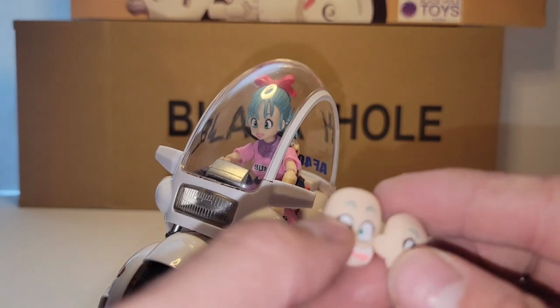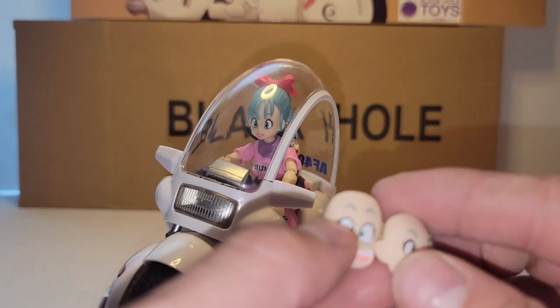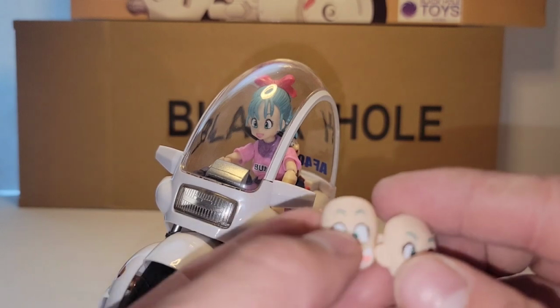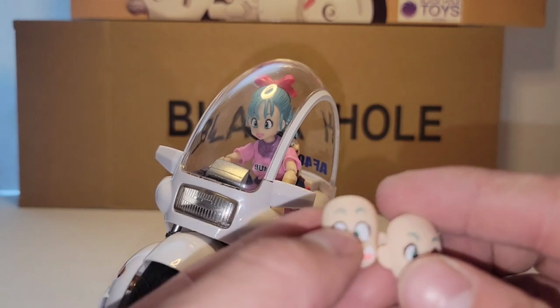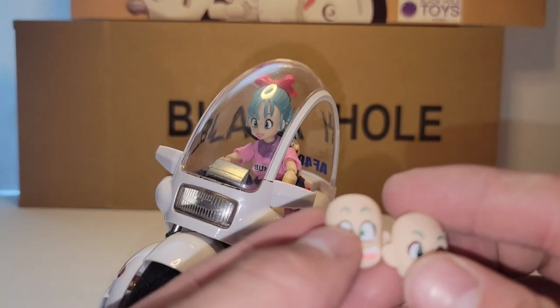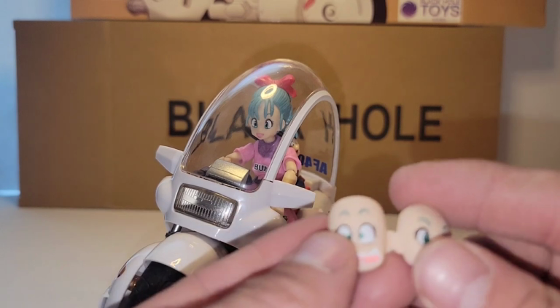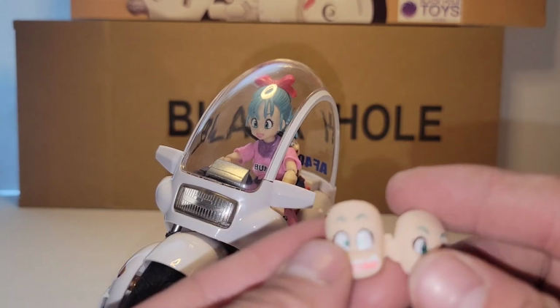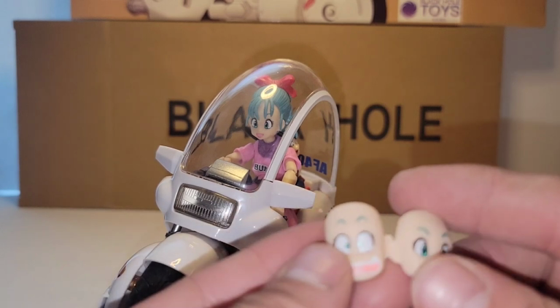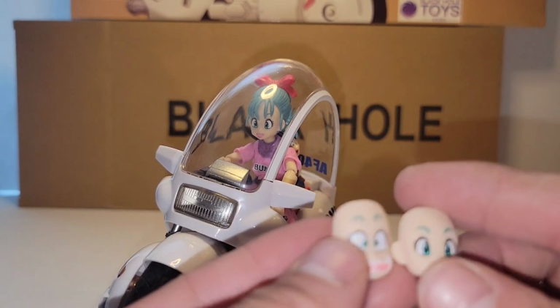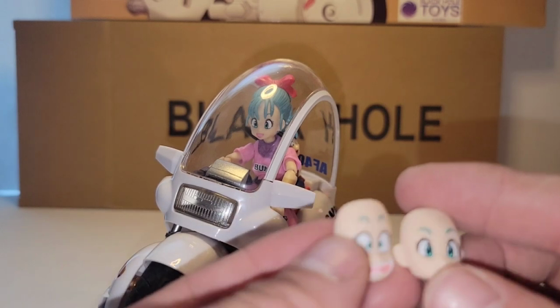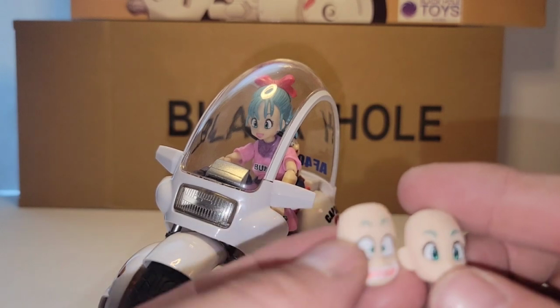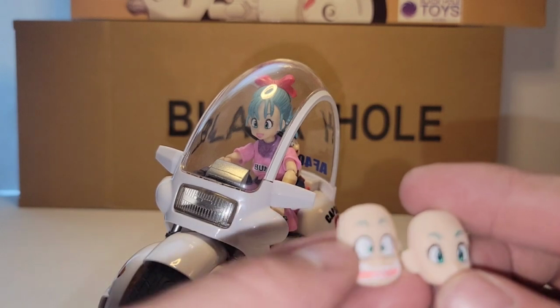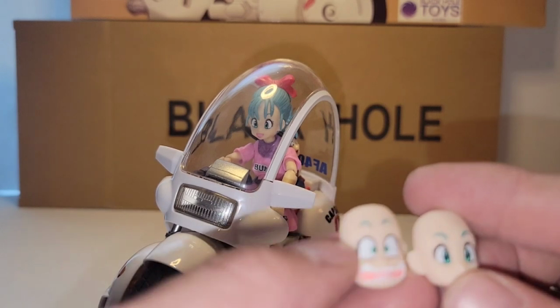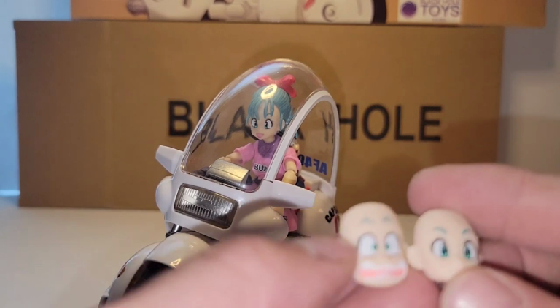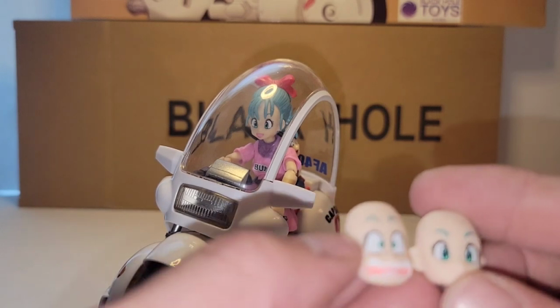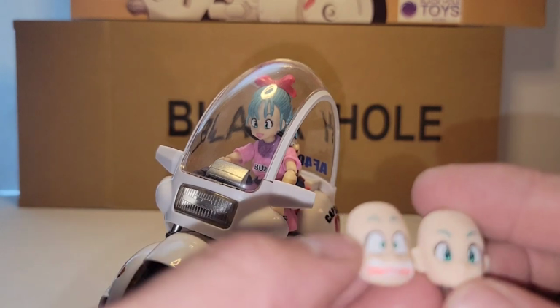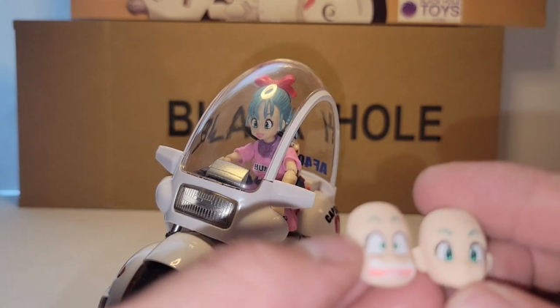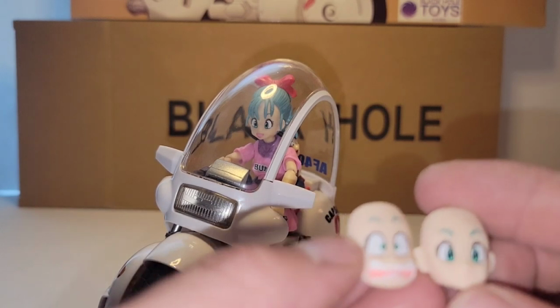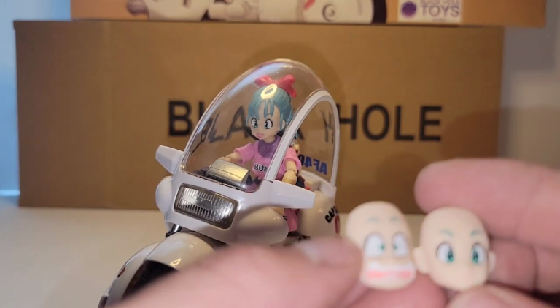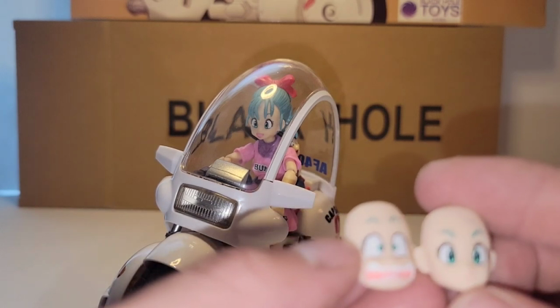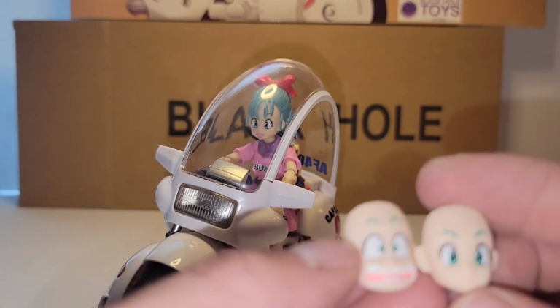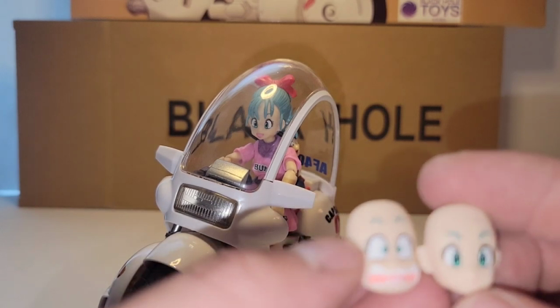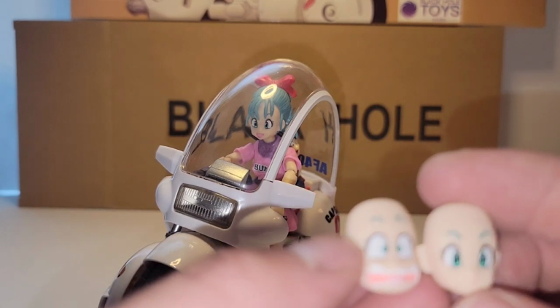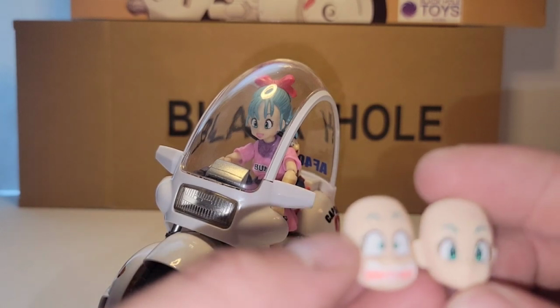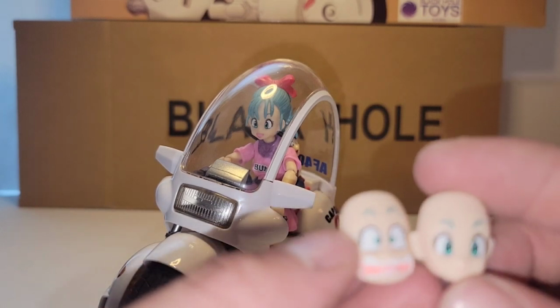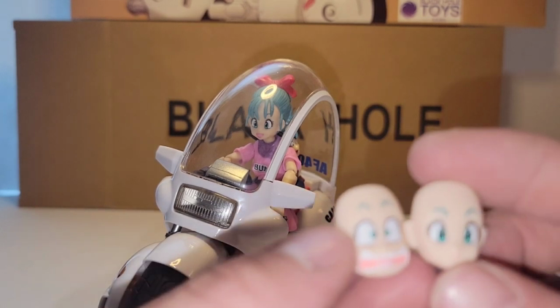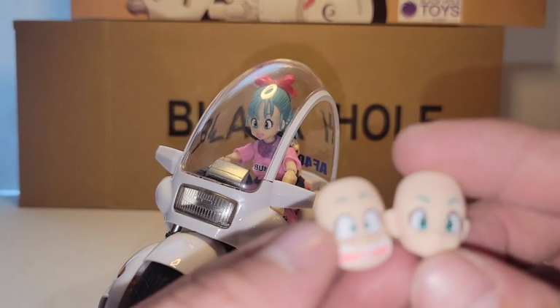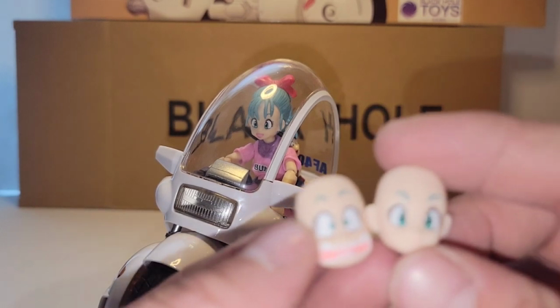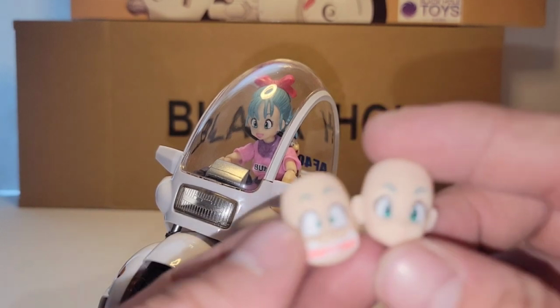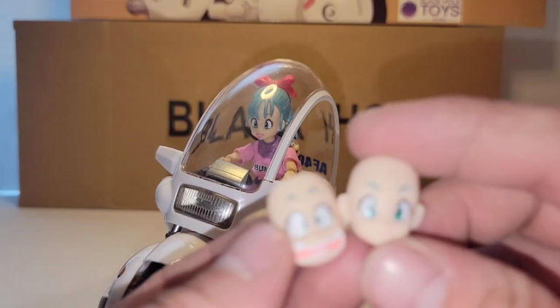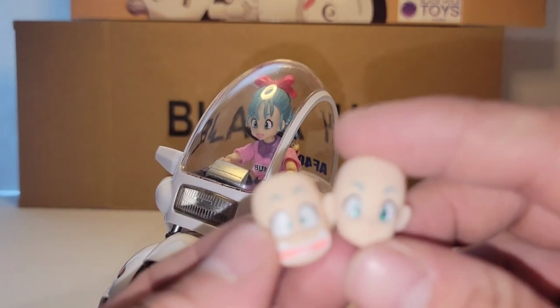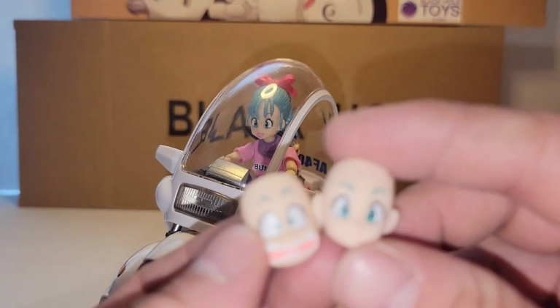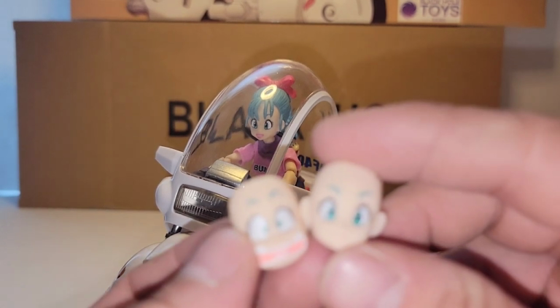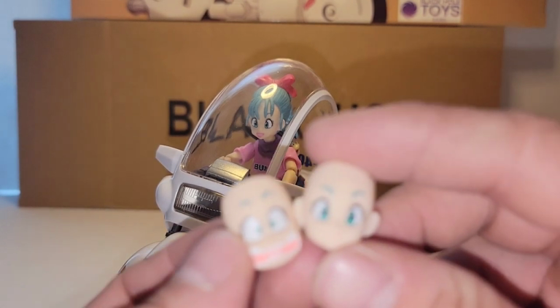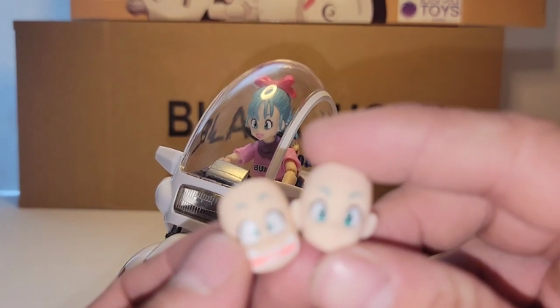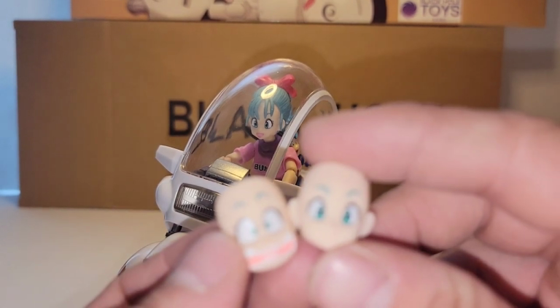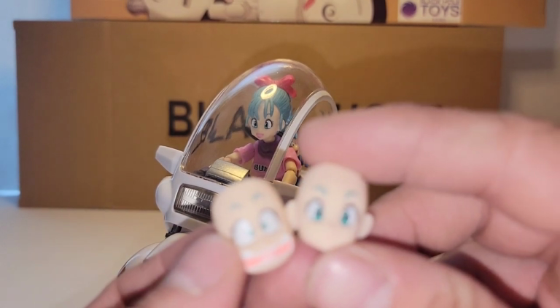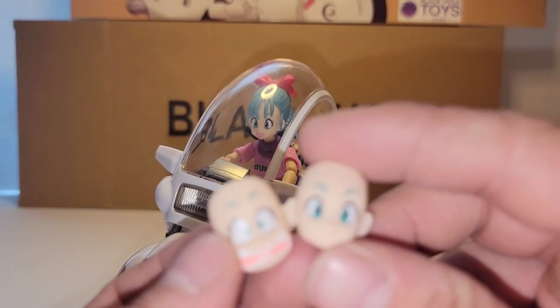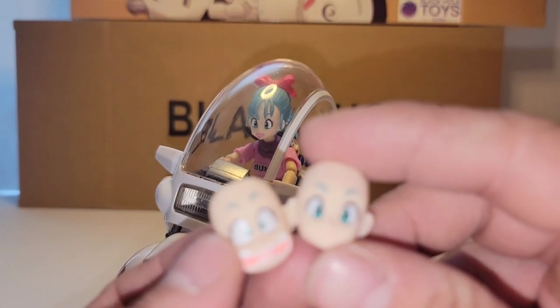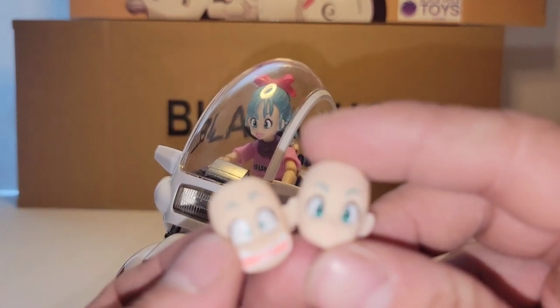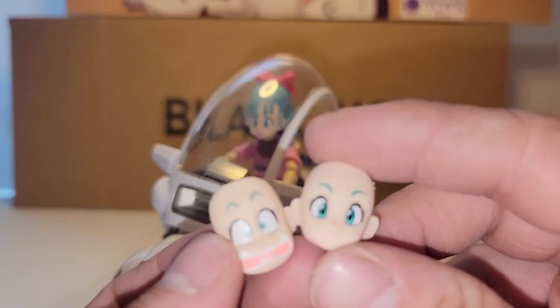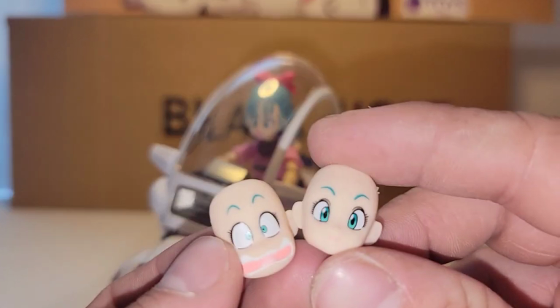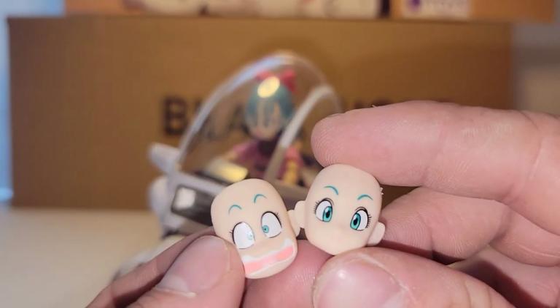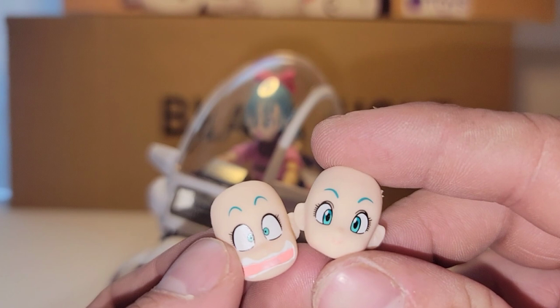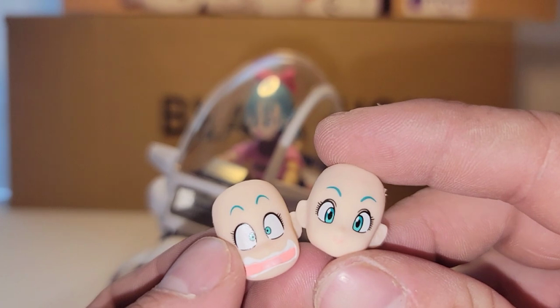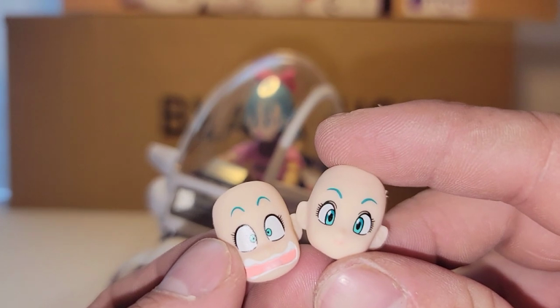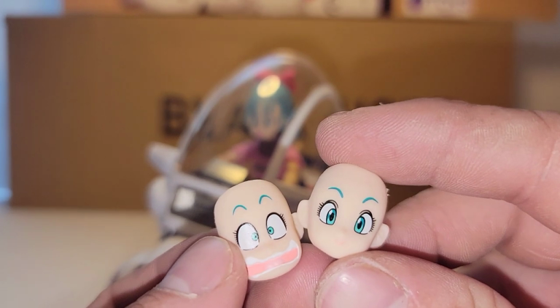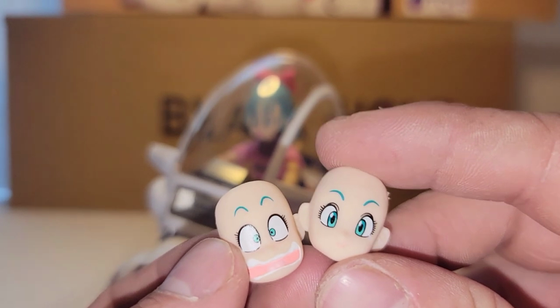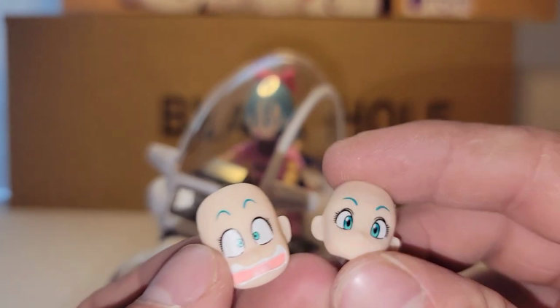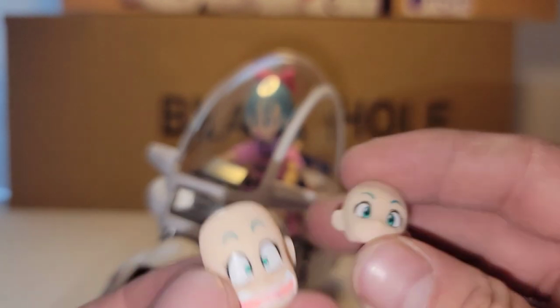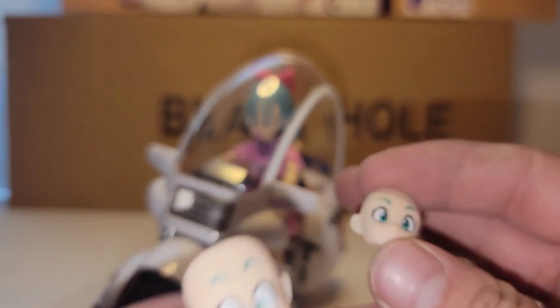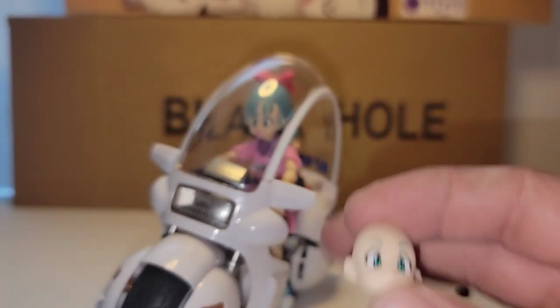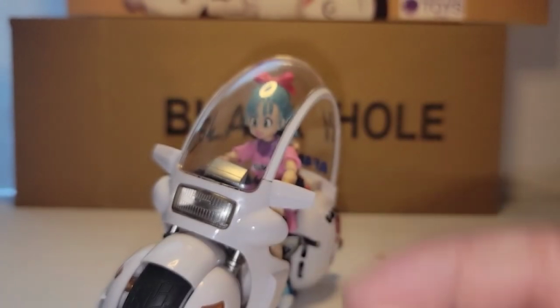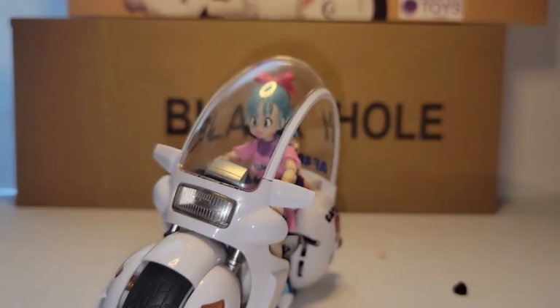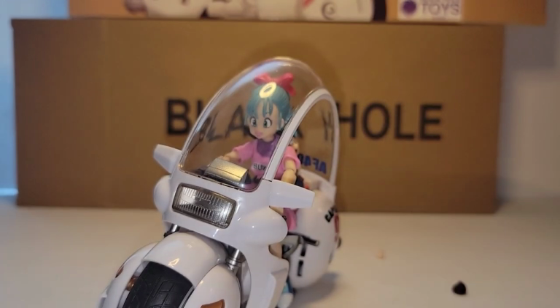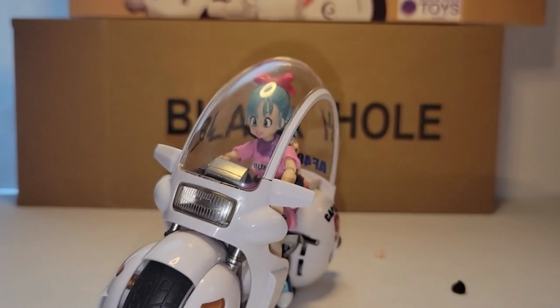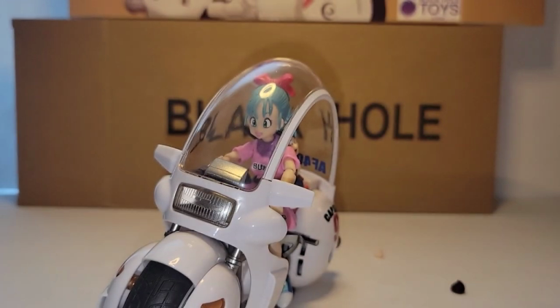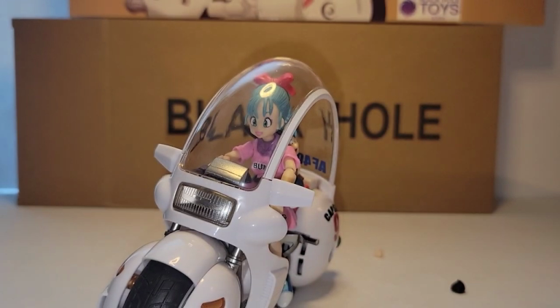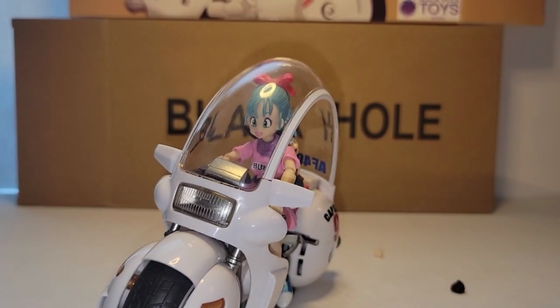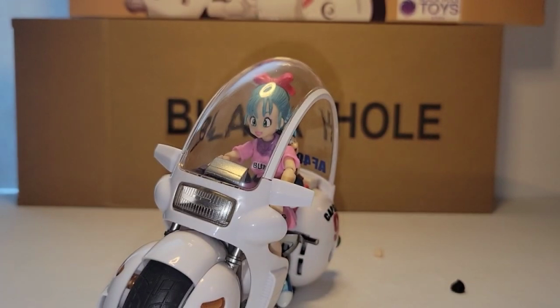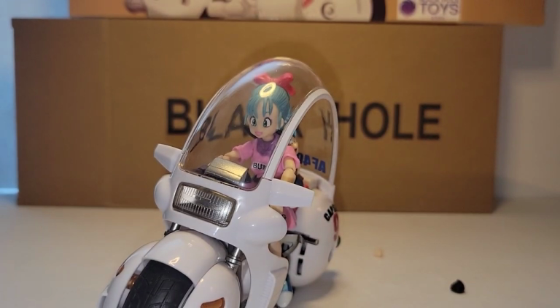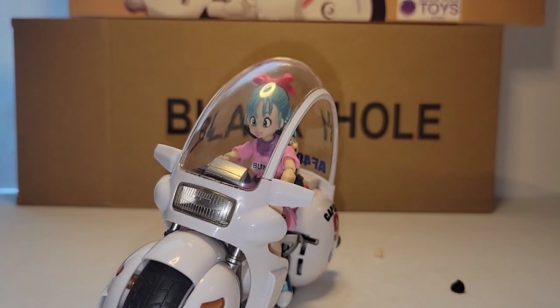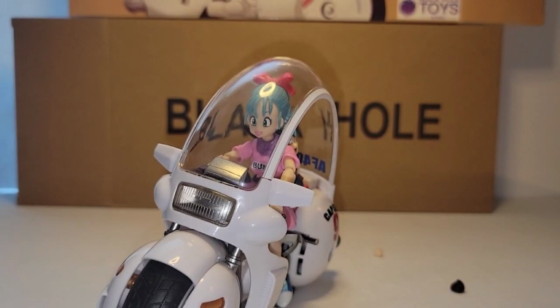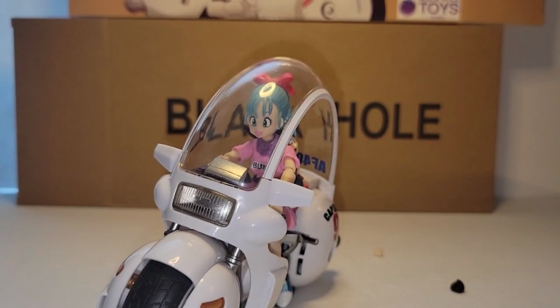You get these two faces — one with yelling, and one somewhat smiling.